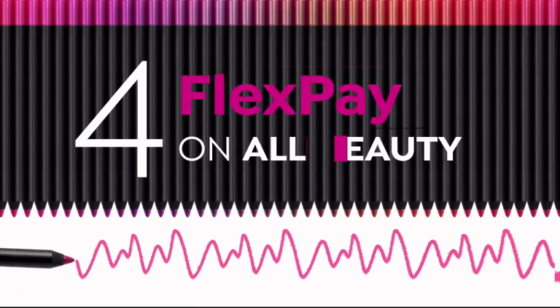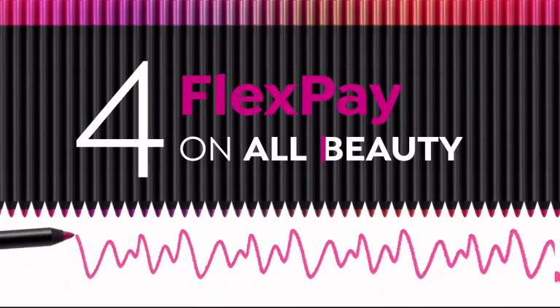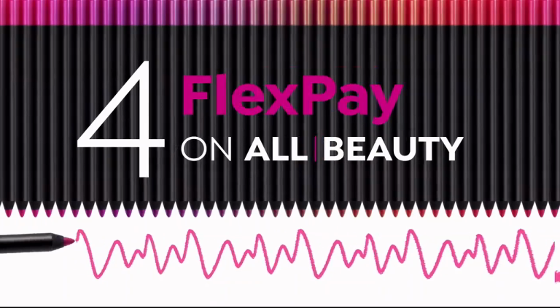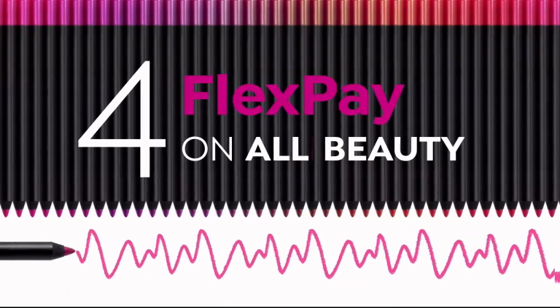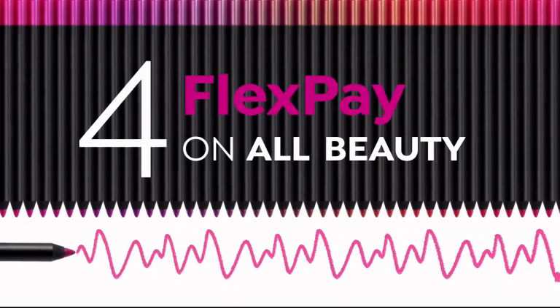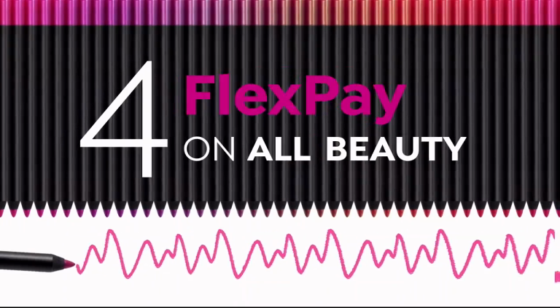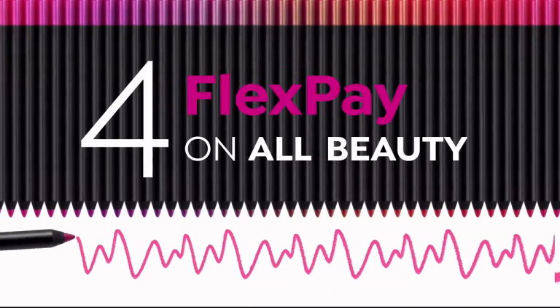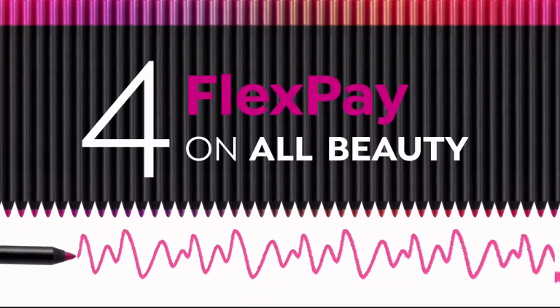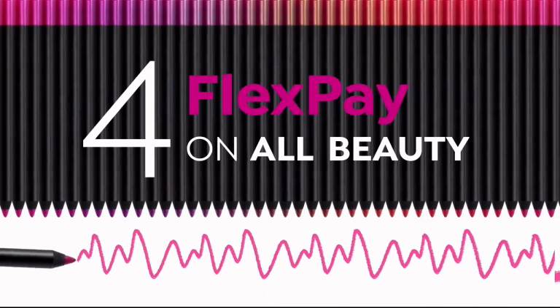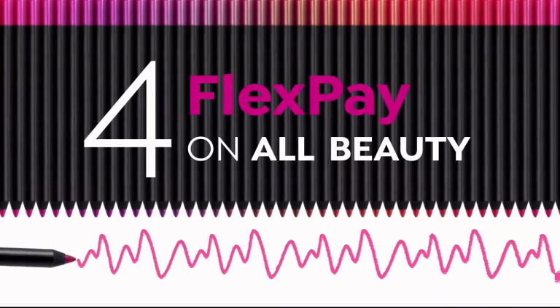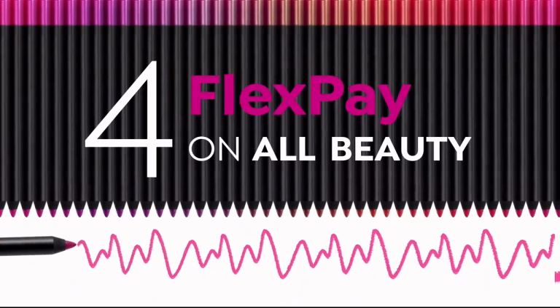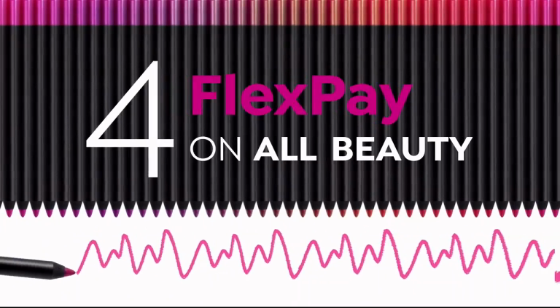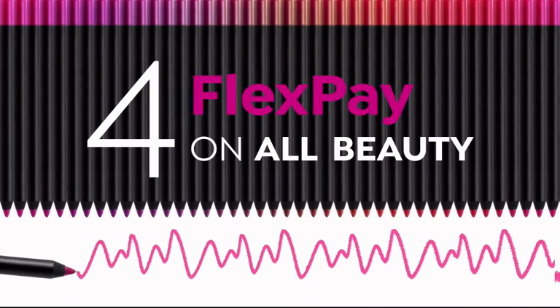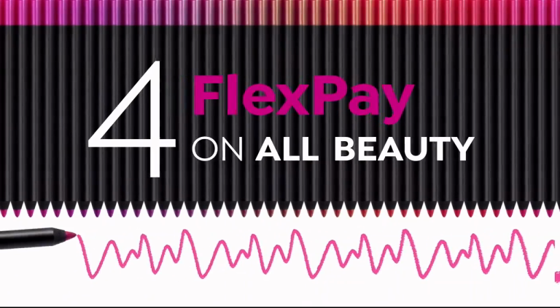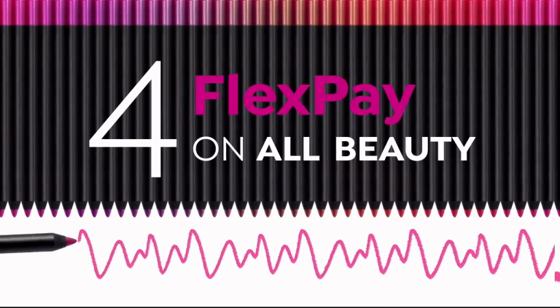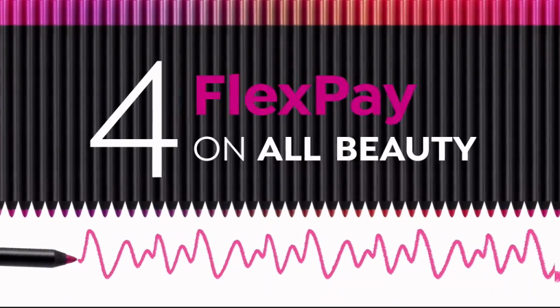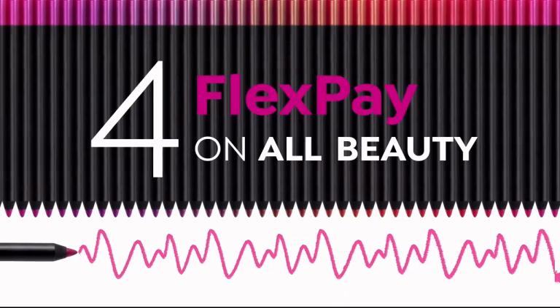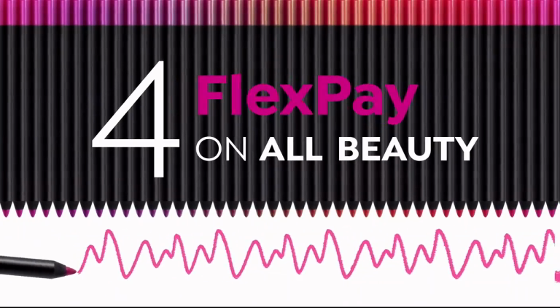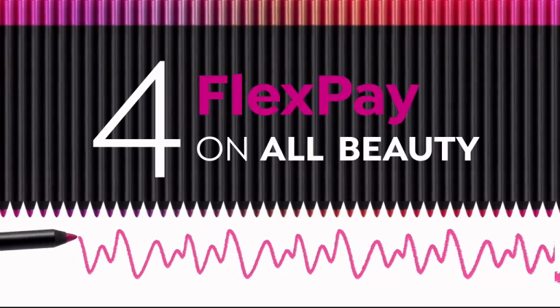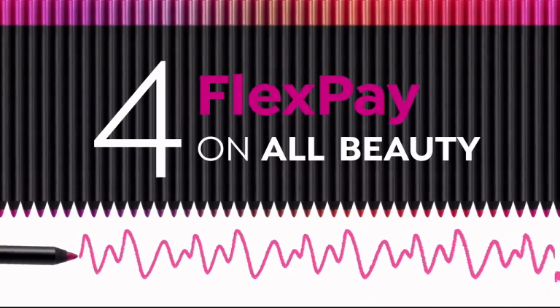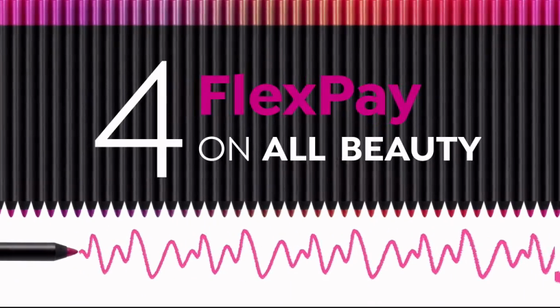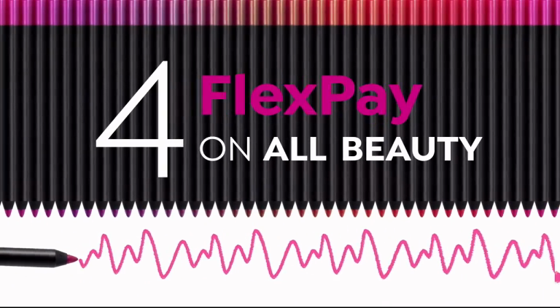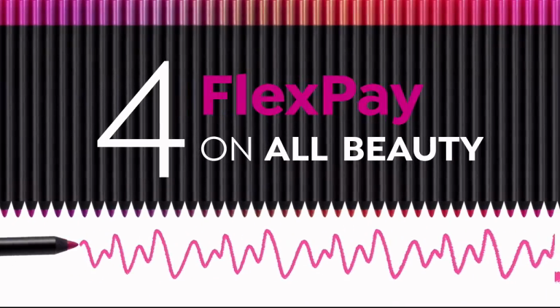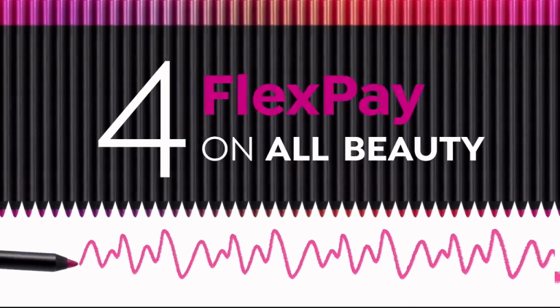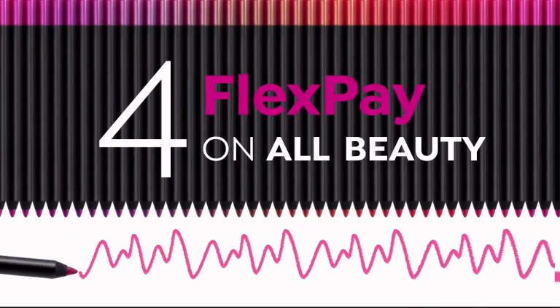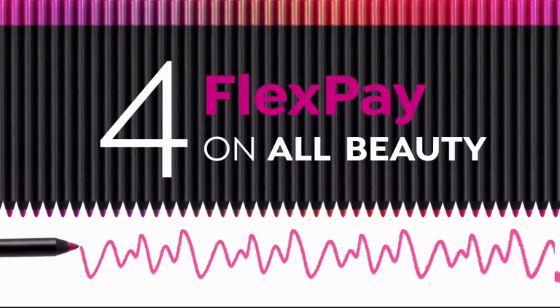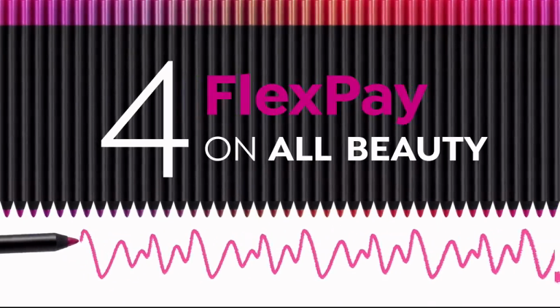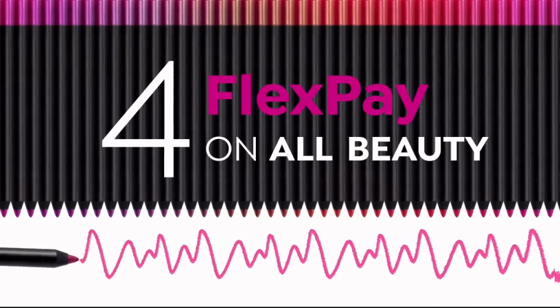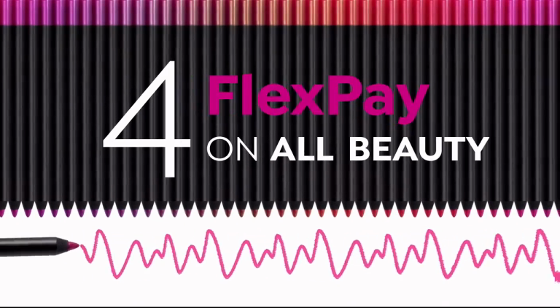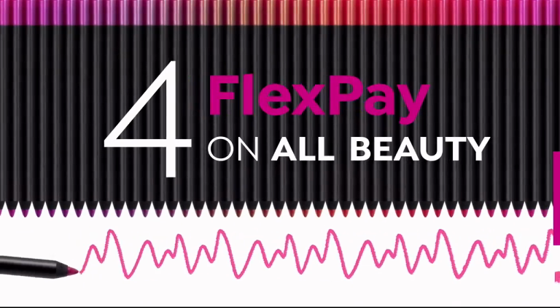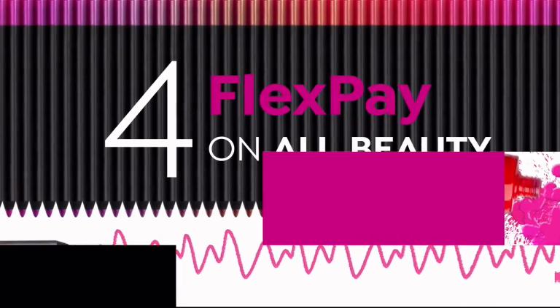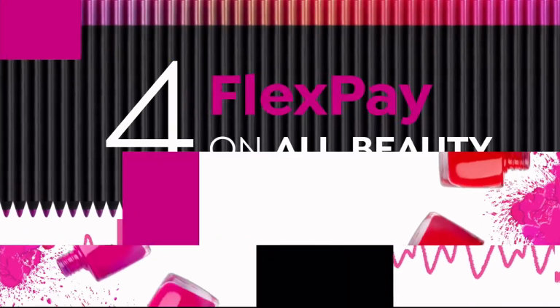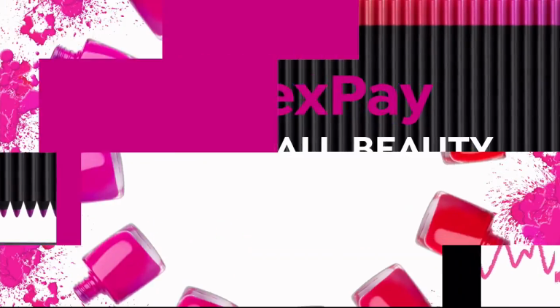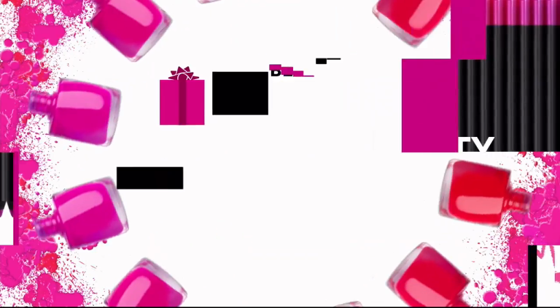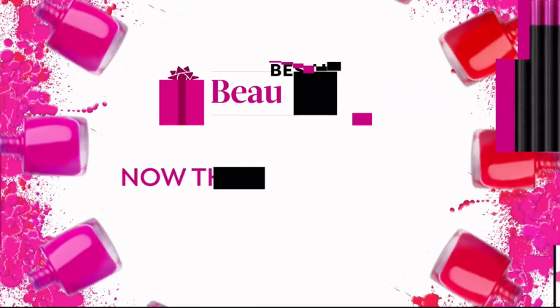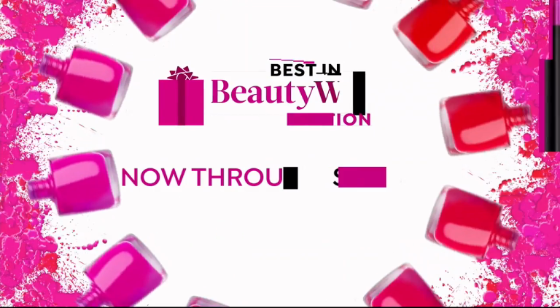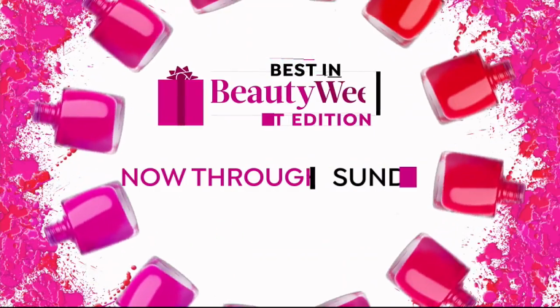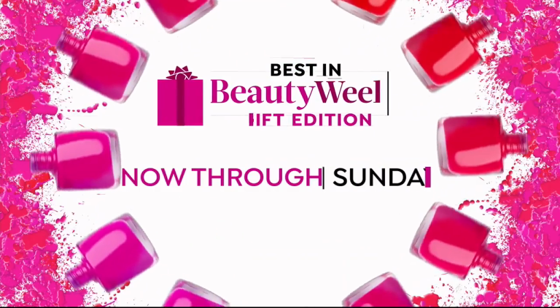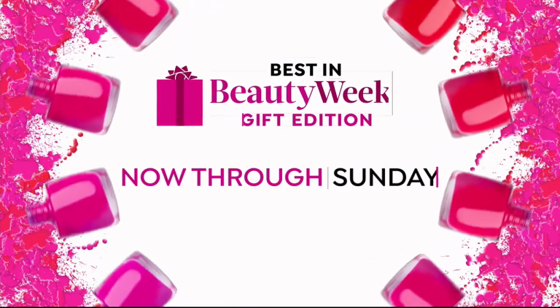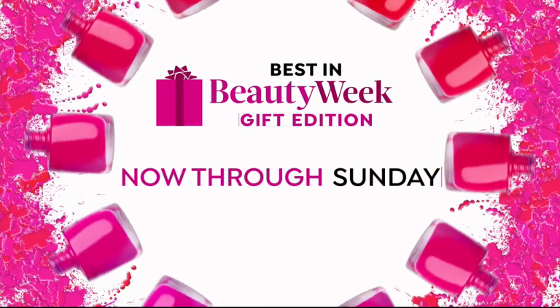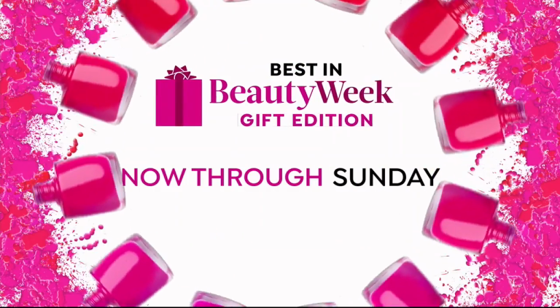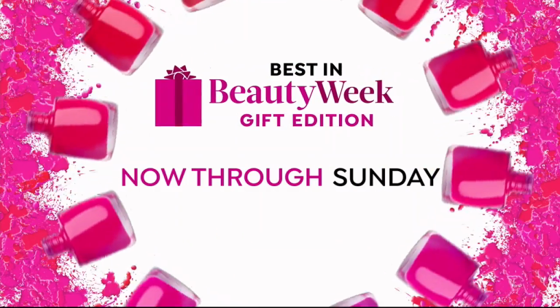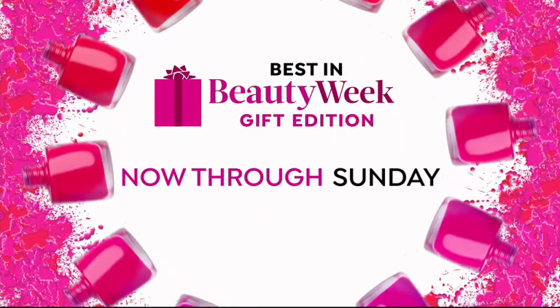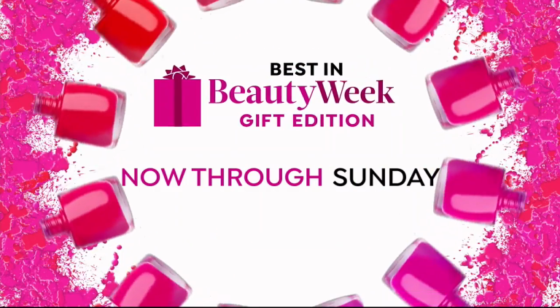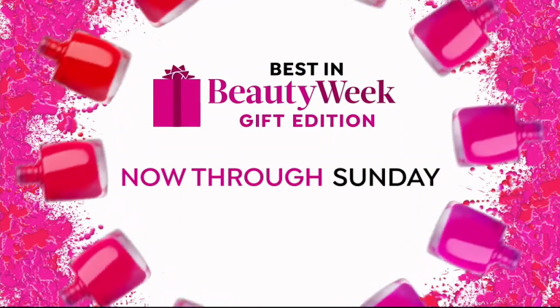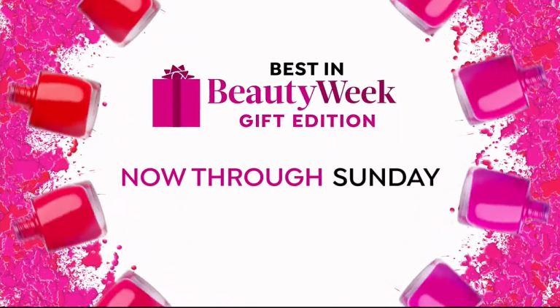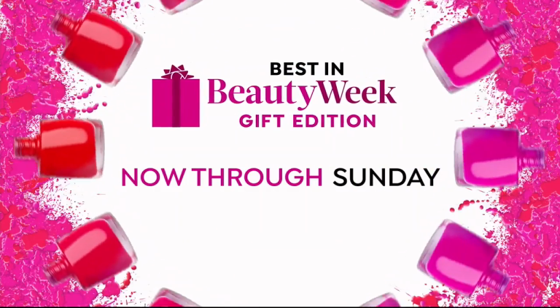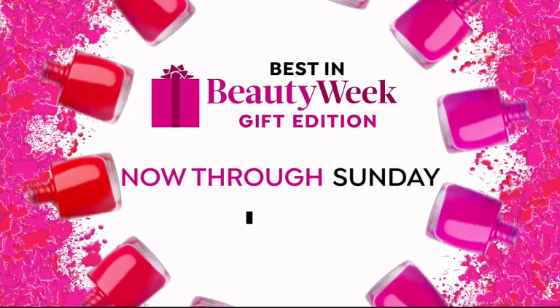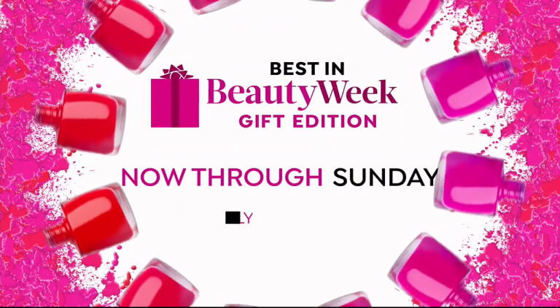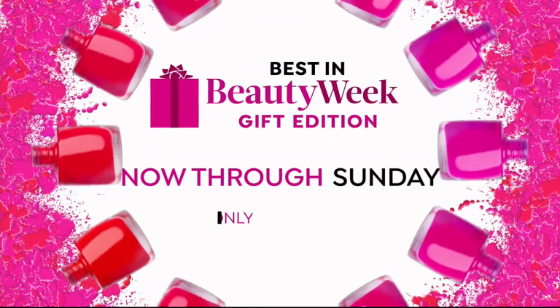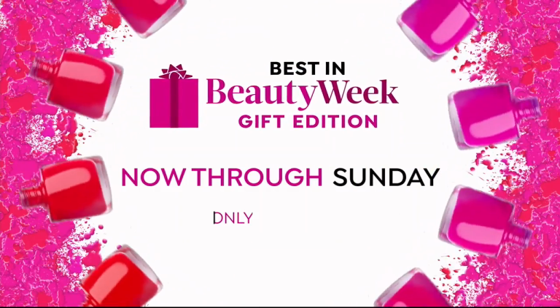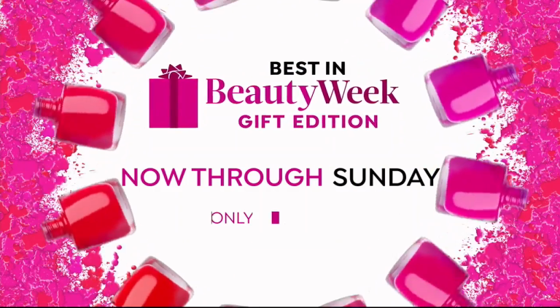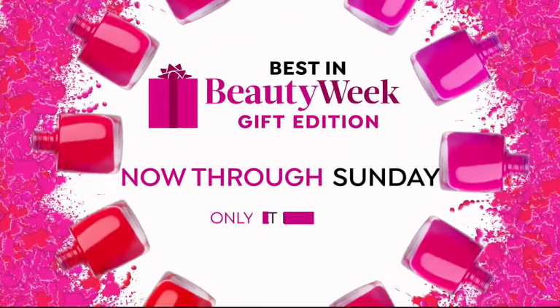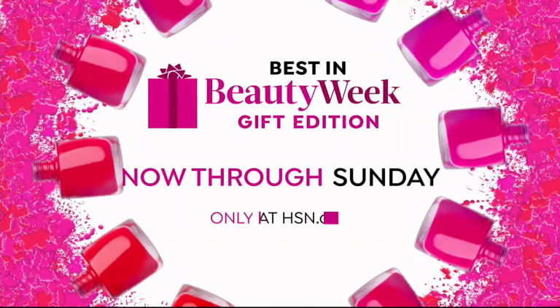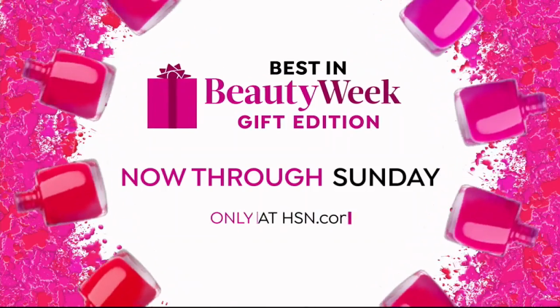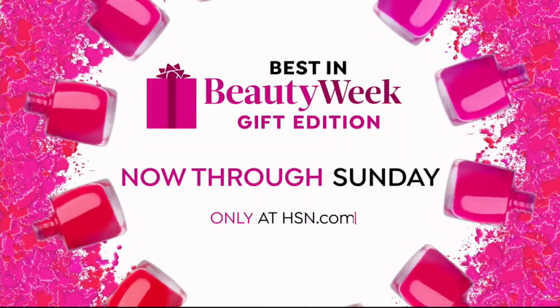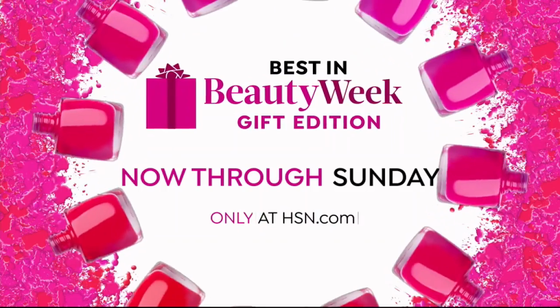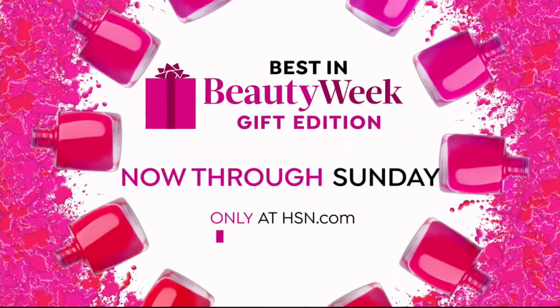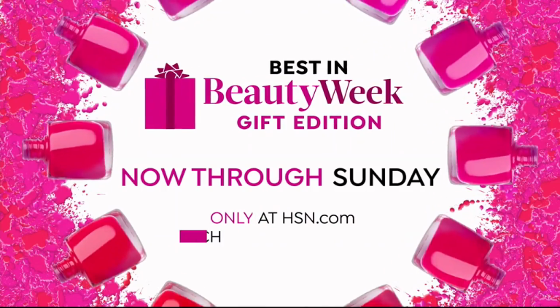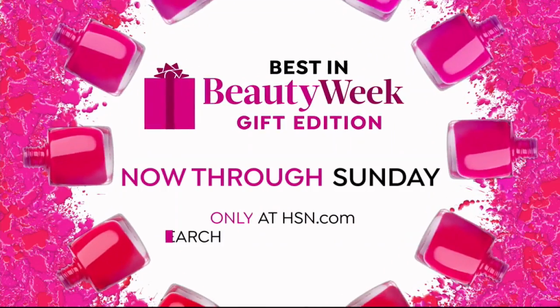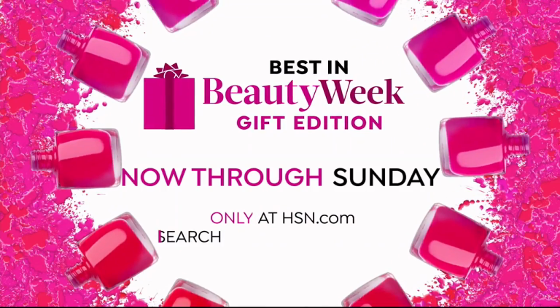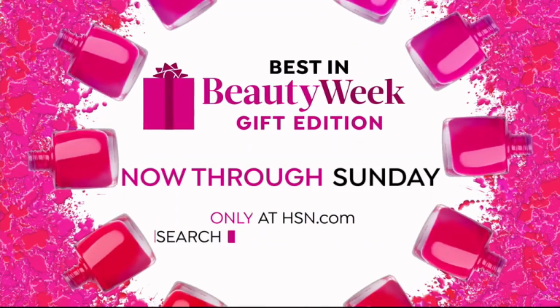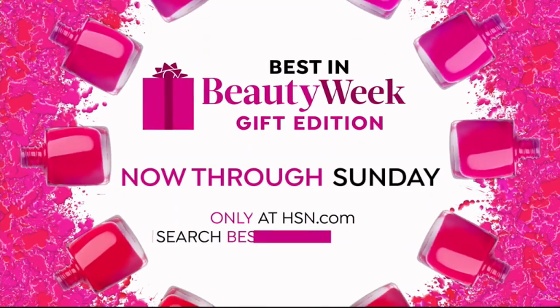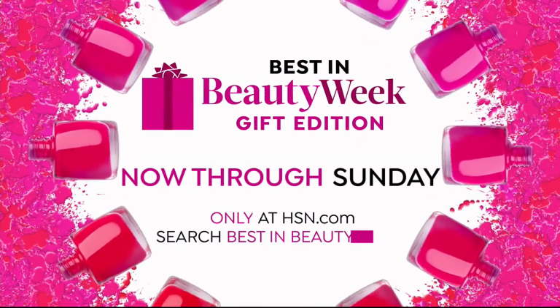Four flex pay on all beauty all week long. Best in Beauty Week gift edition, only on HSN.com.